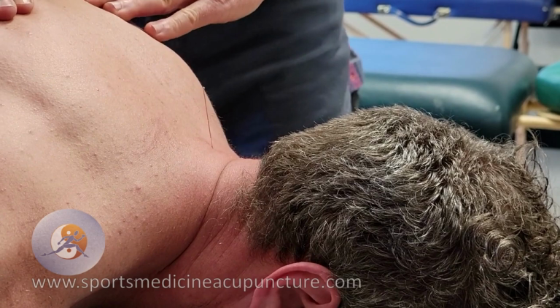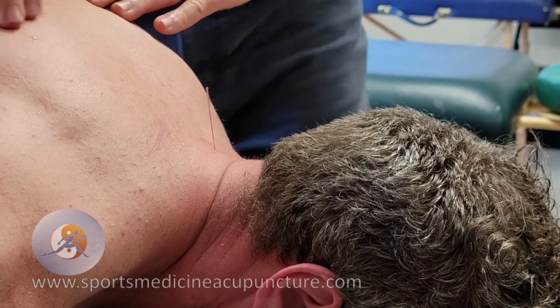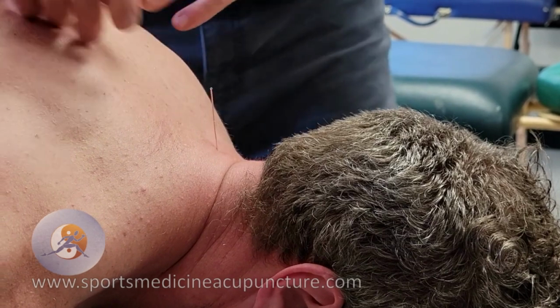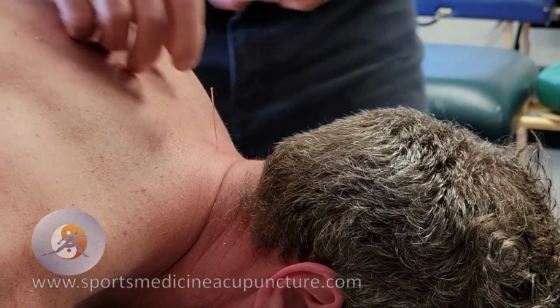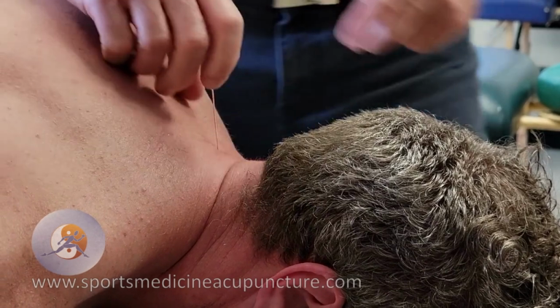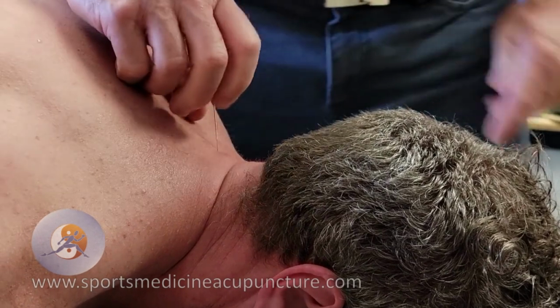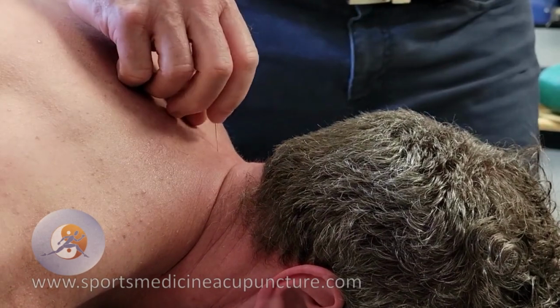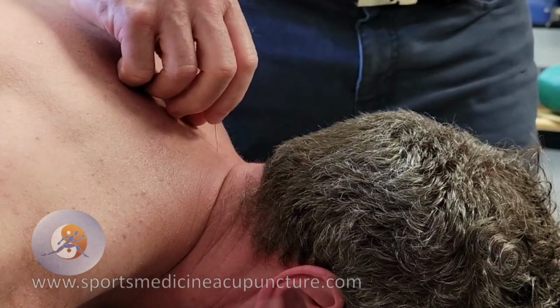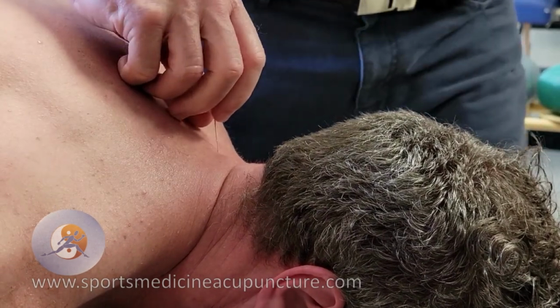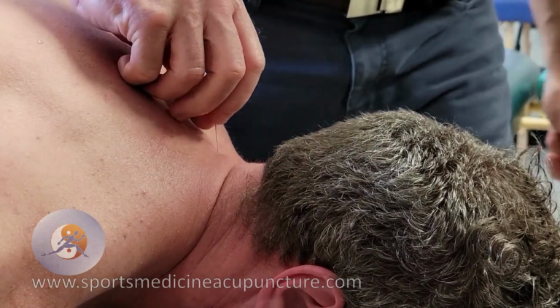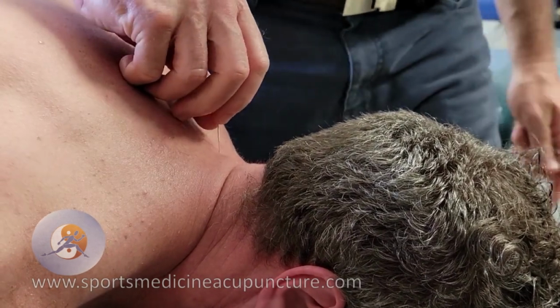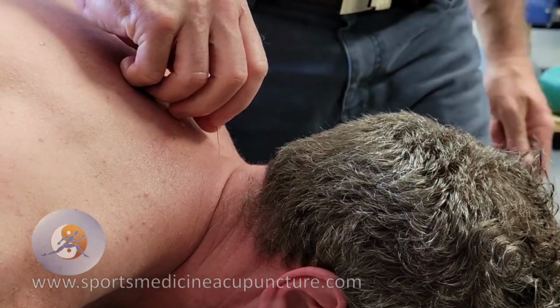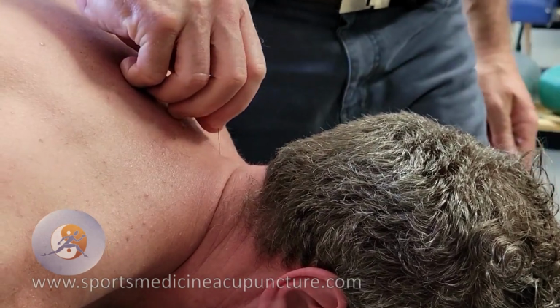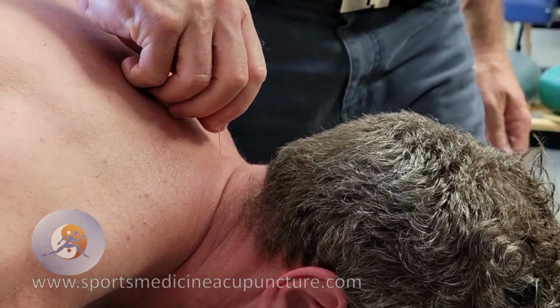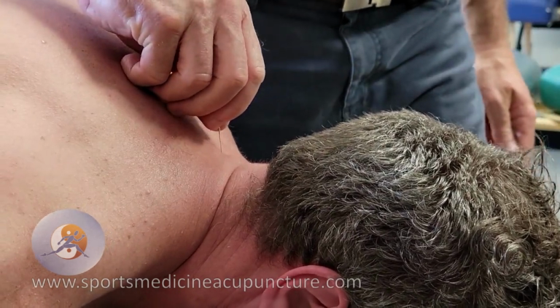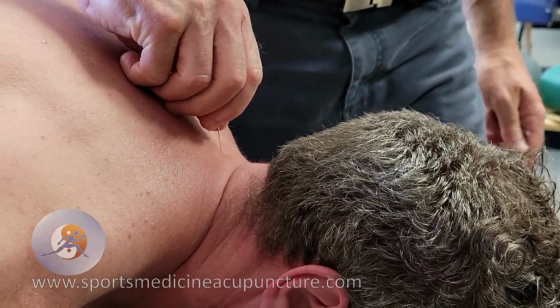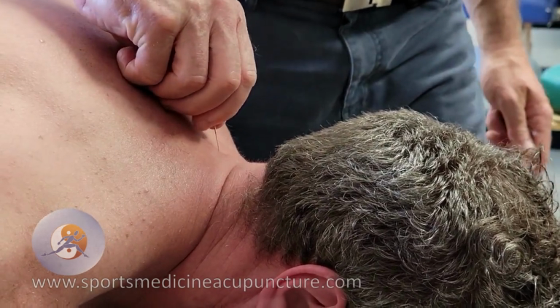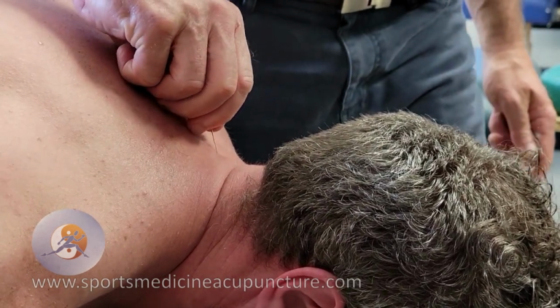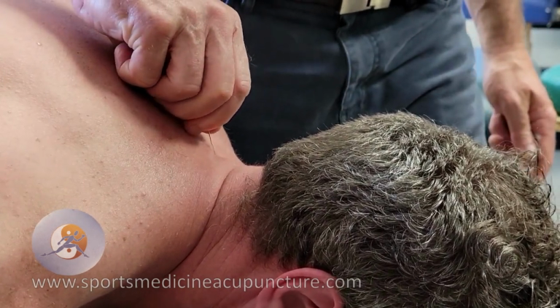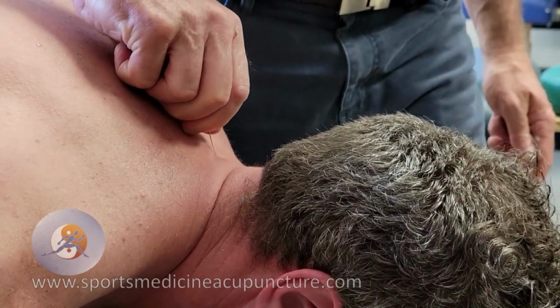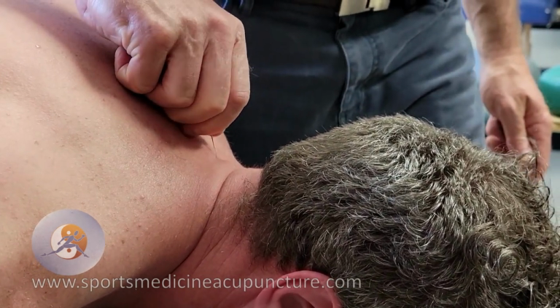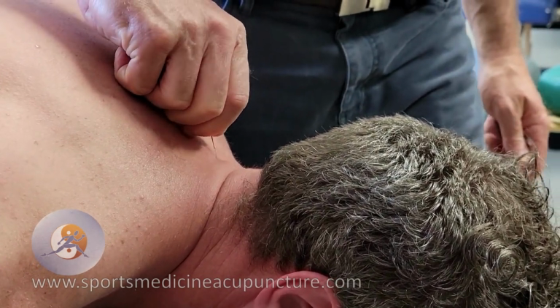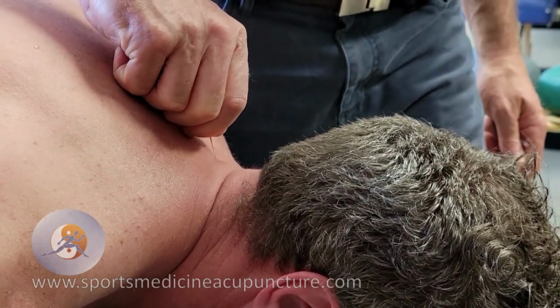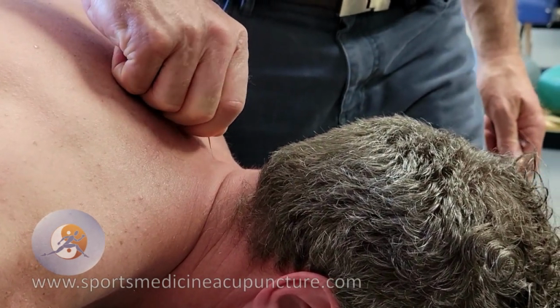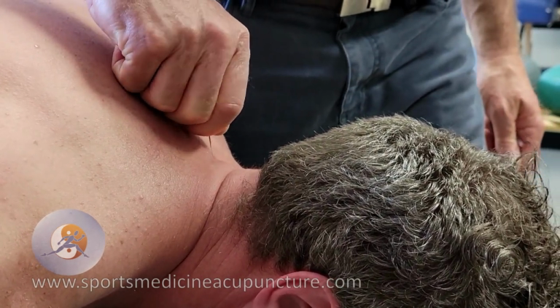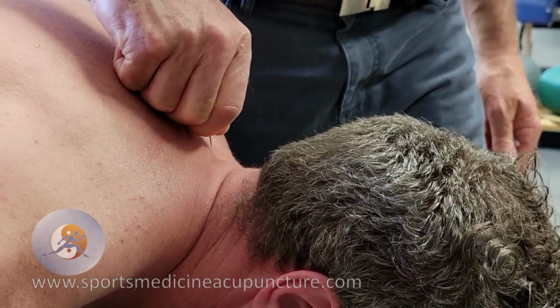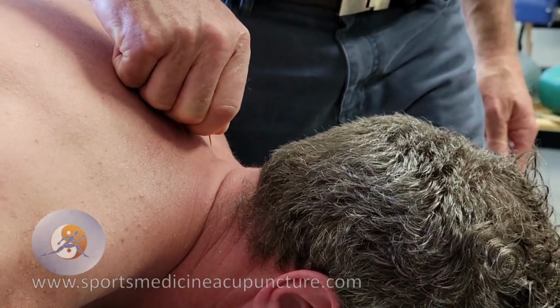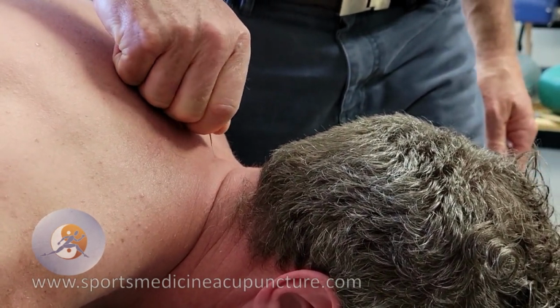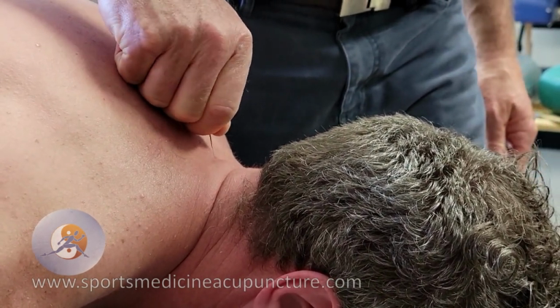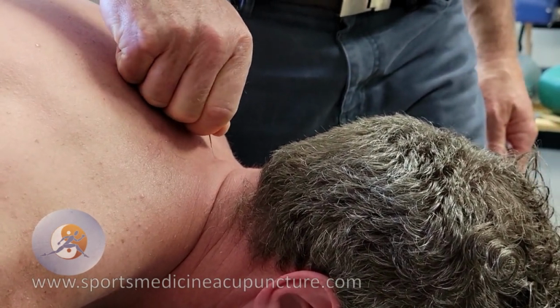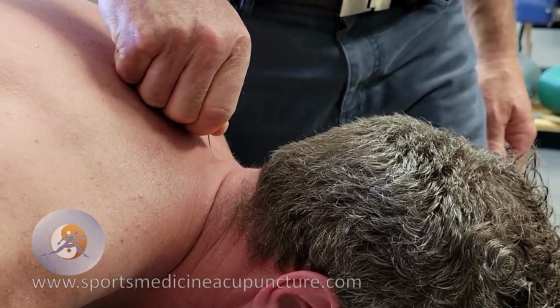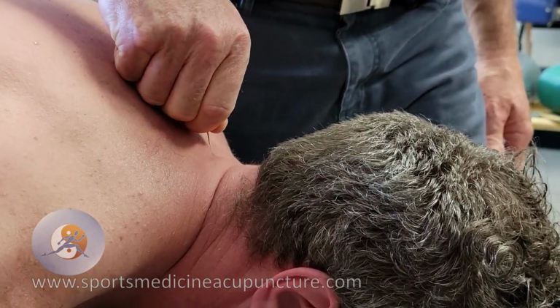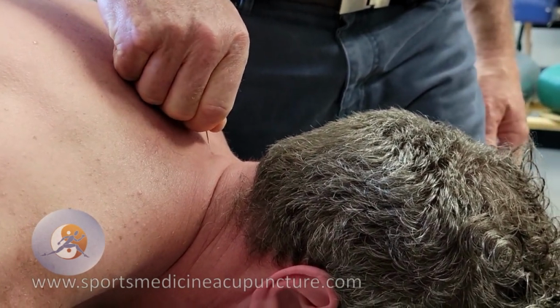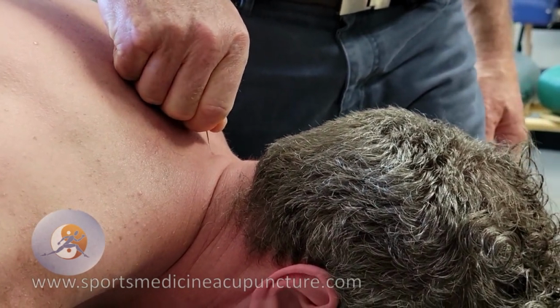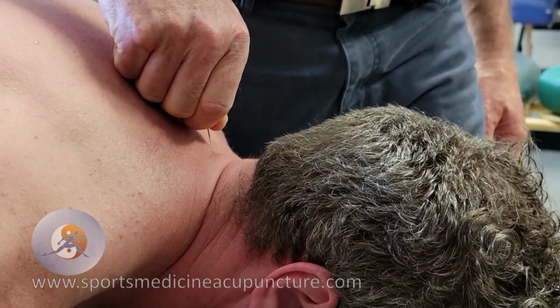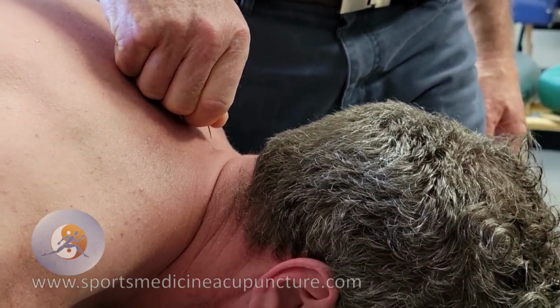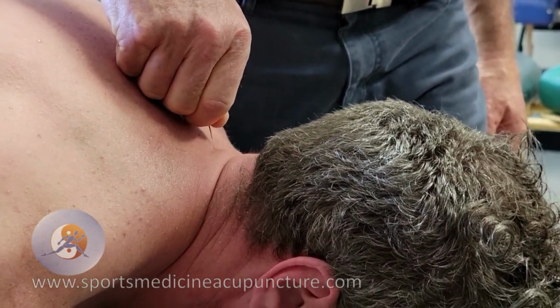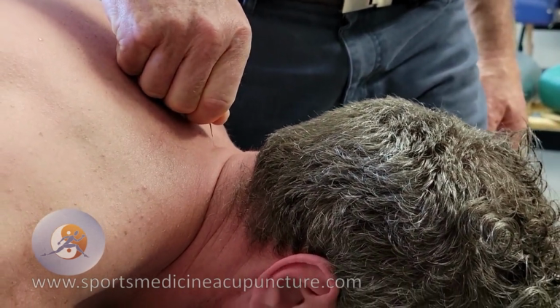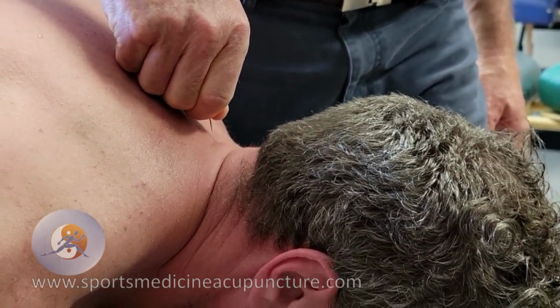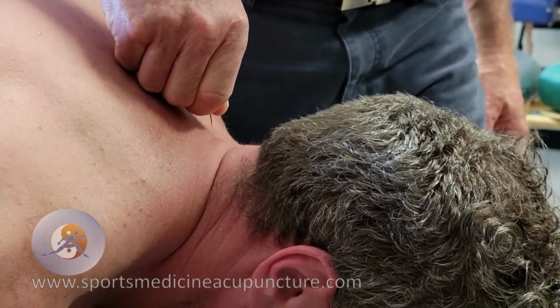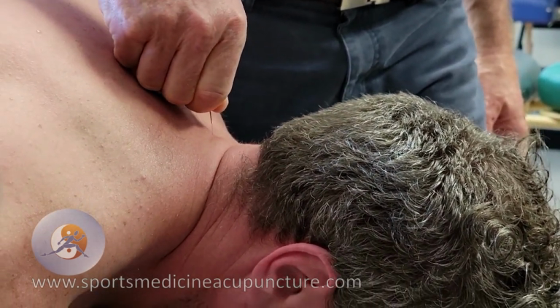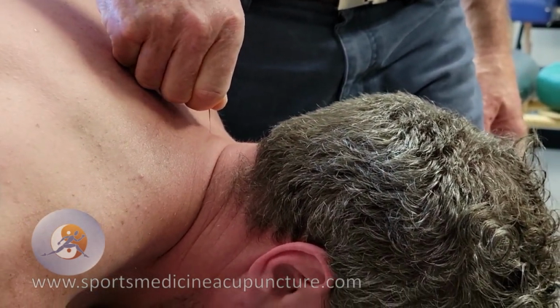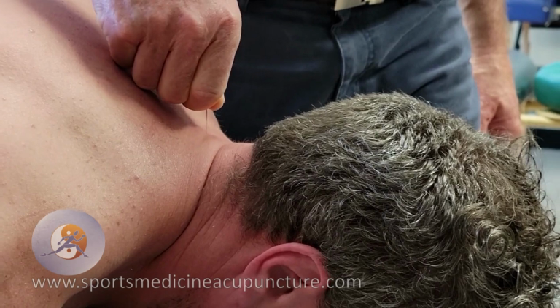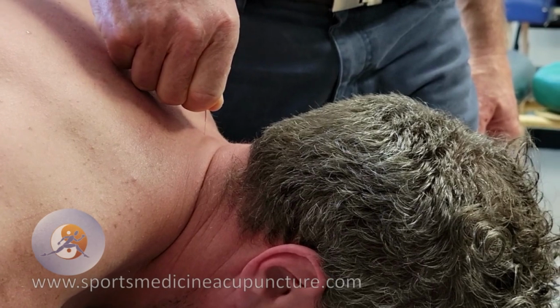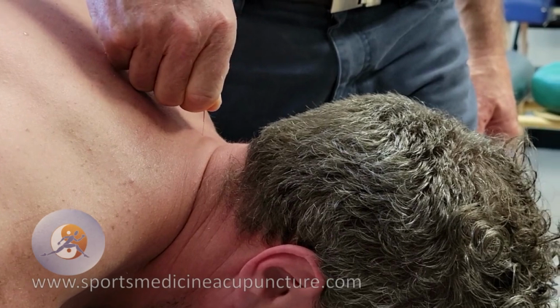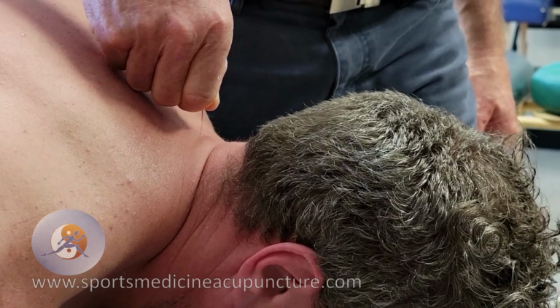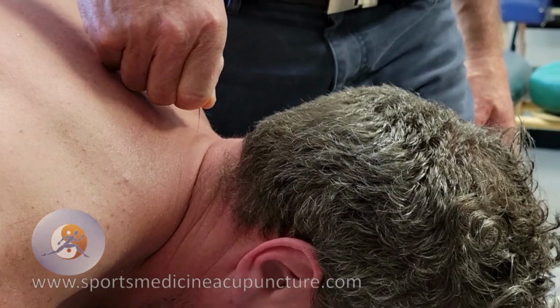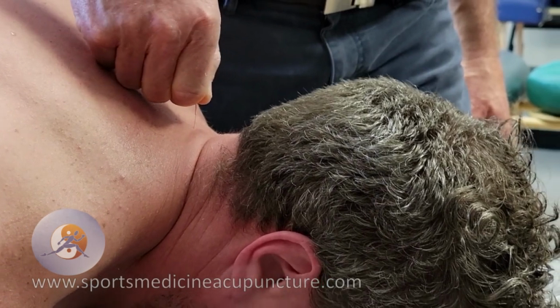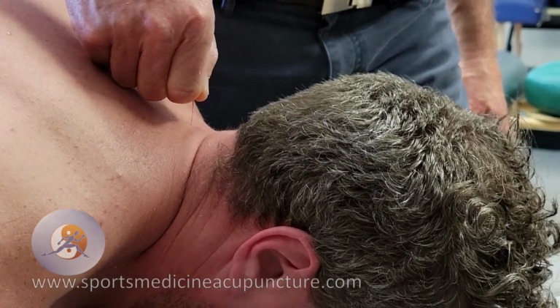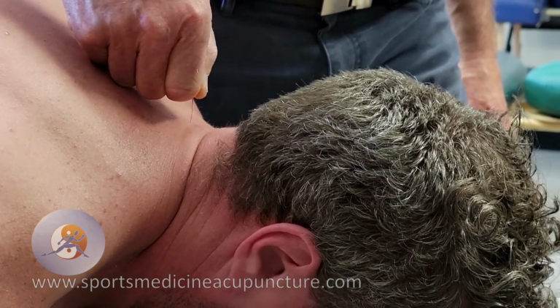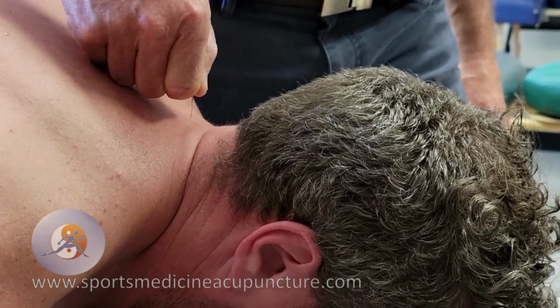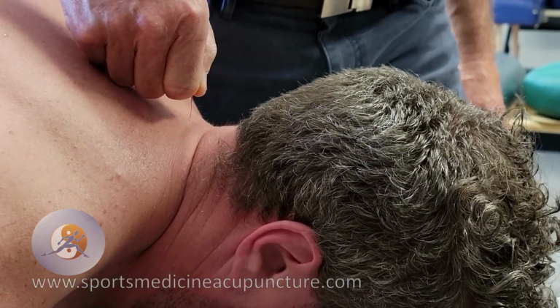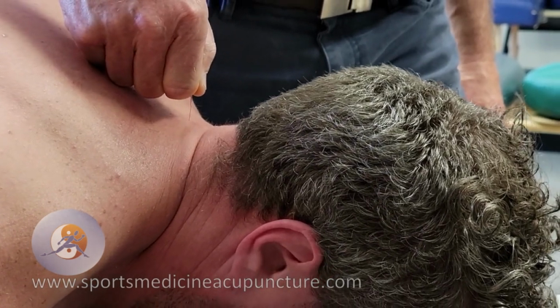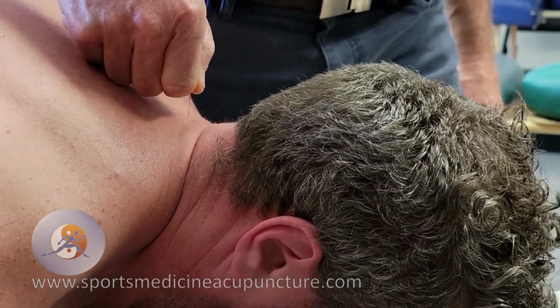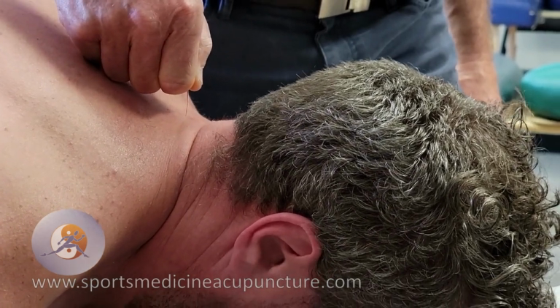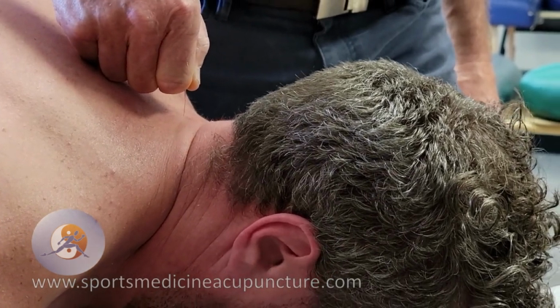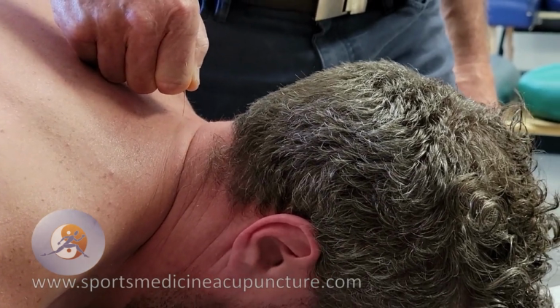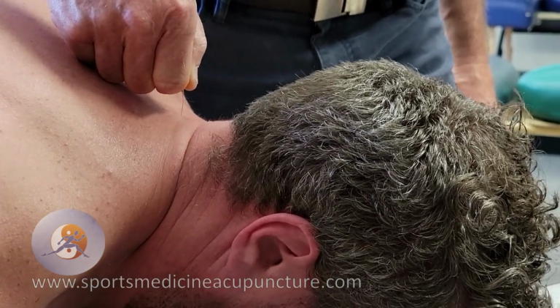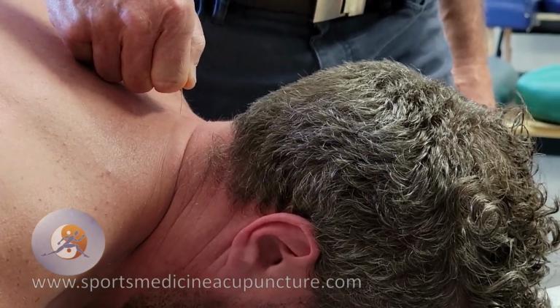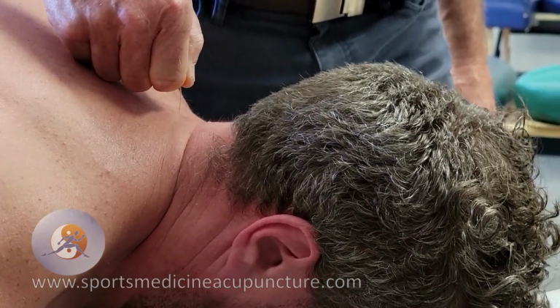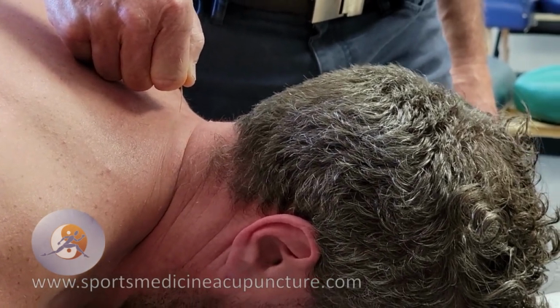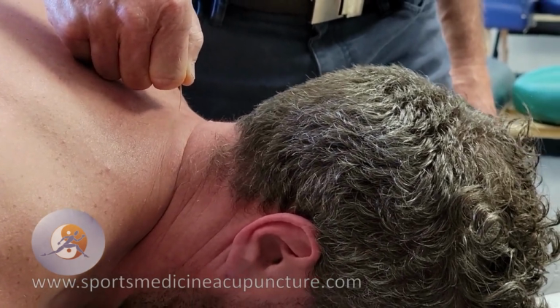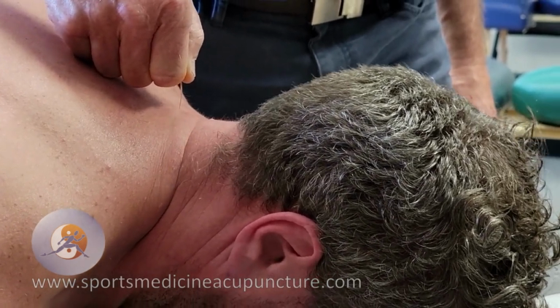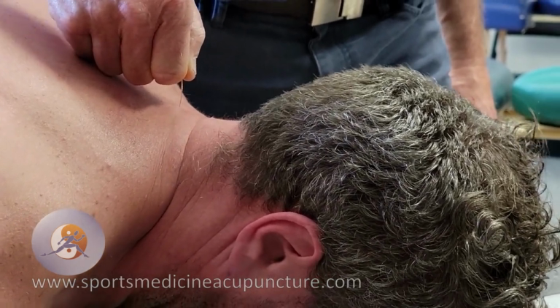Nice. Twisting this. Tuck your chin just a little bit for me, and then bring this up to the ceiling. Tuck your chin a little bit more.